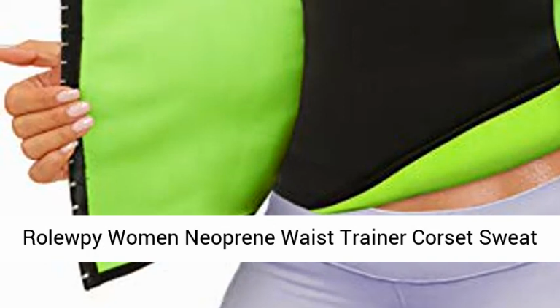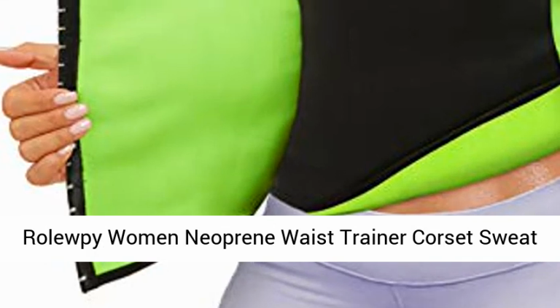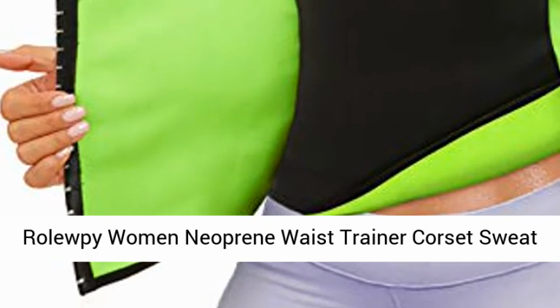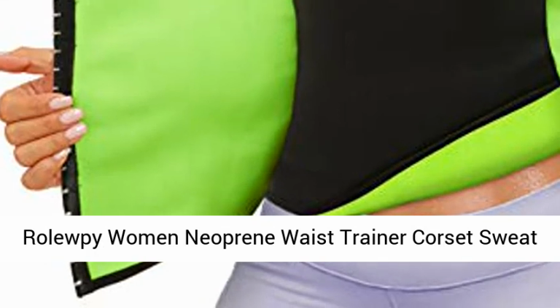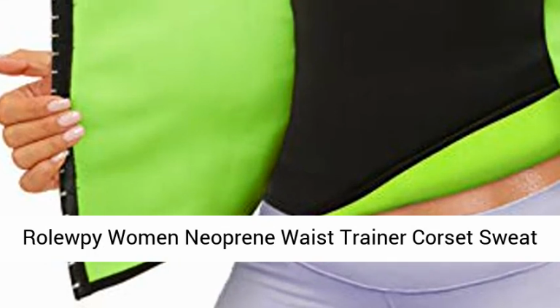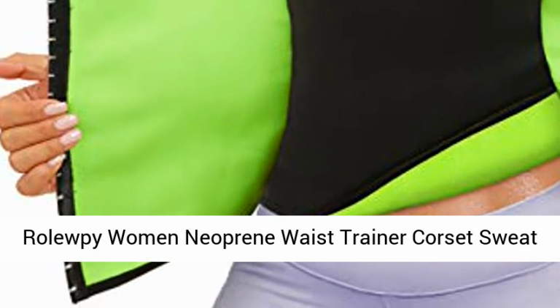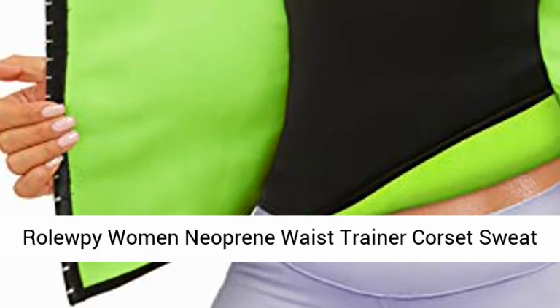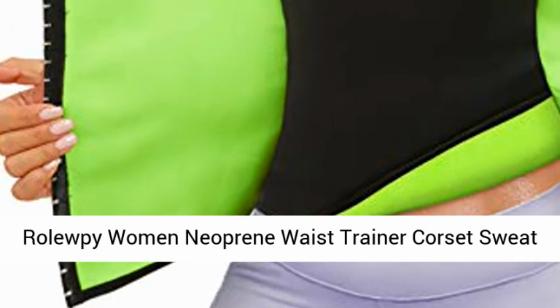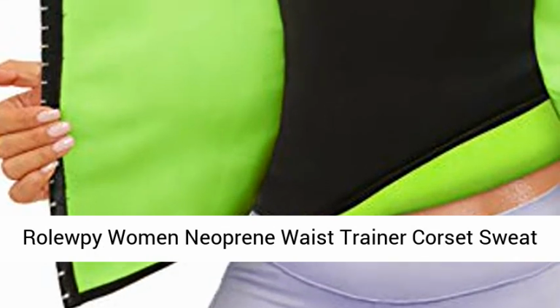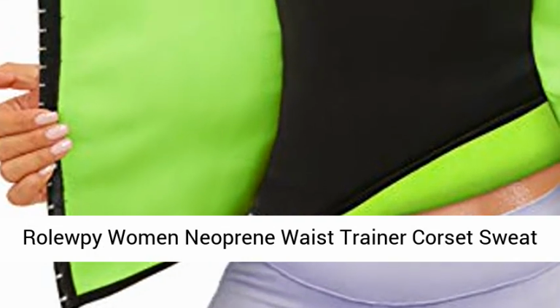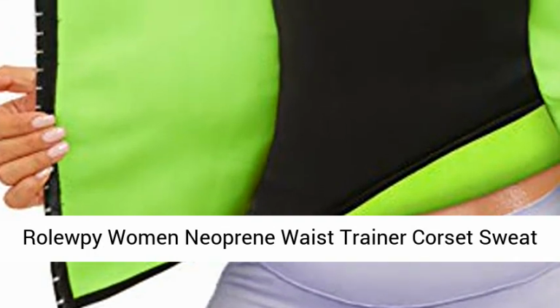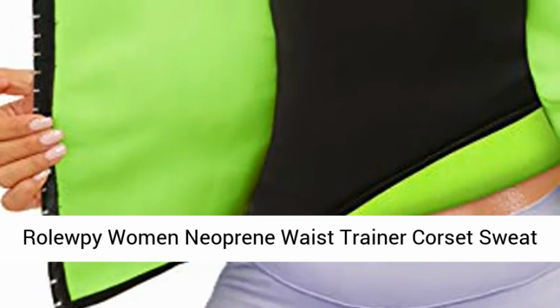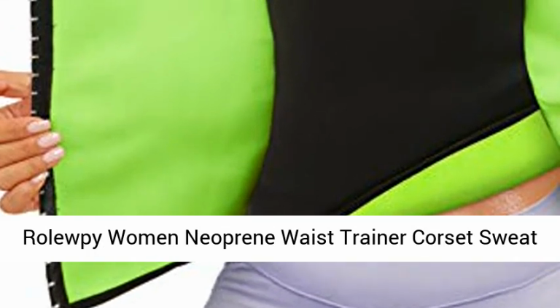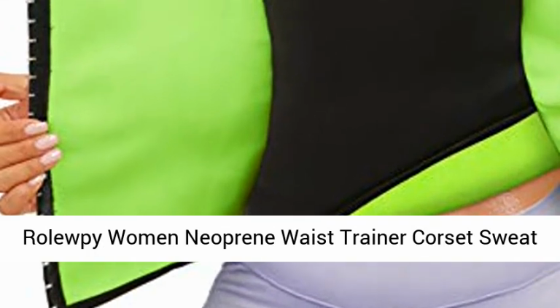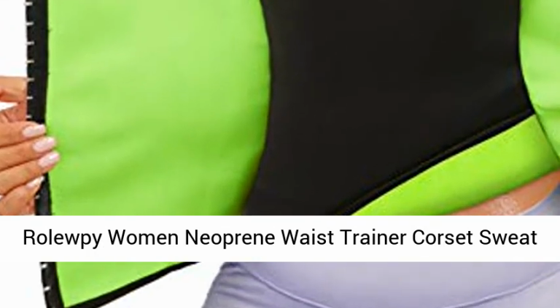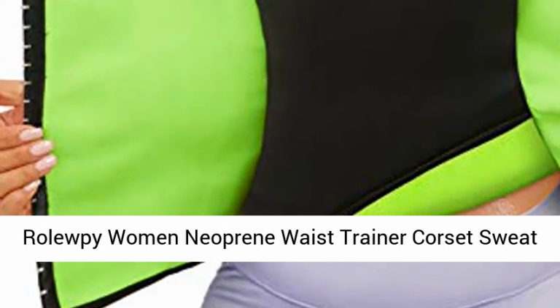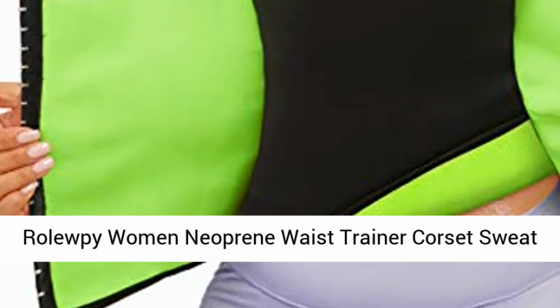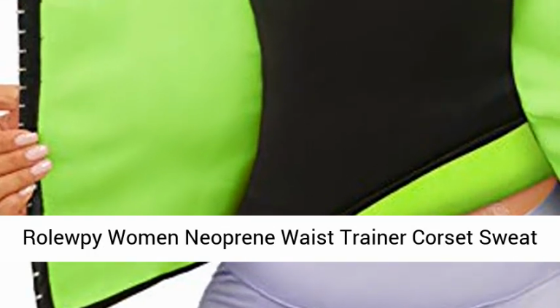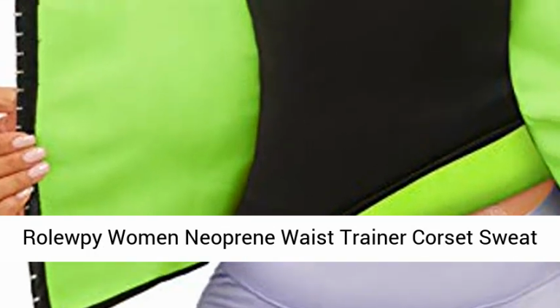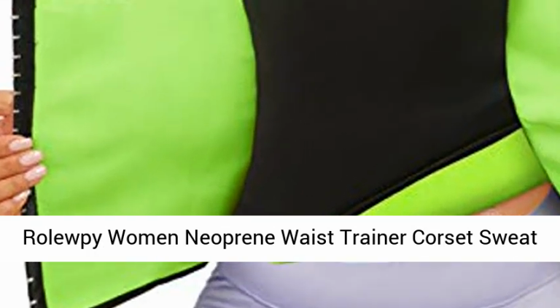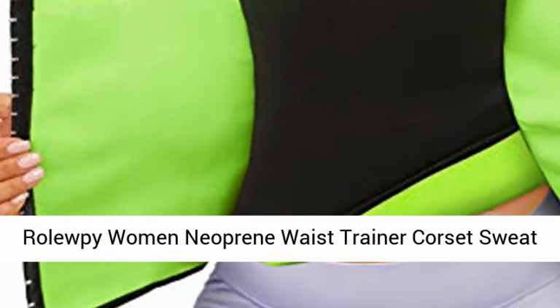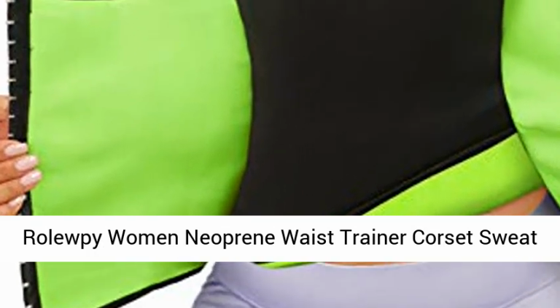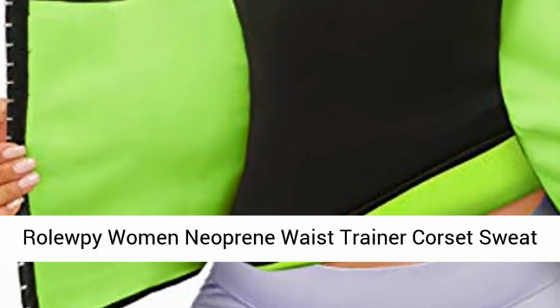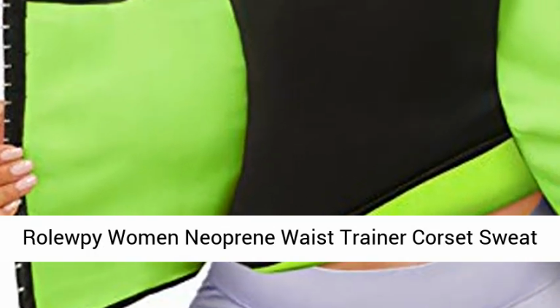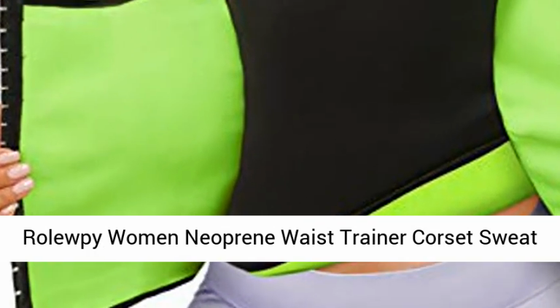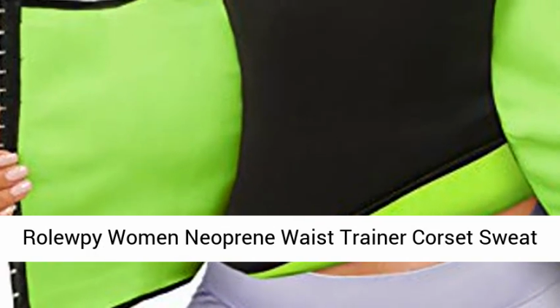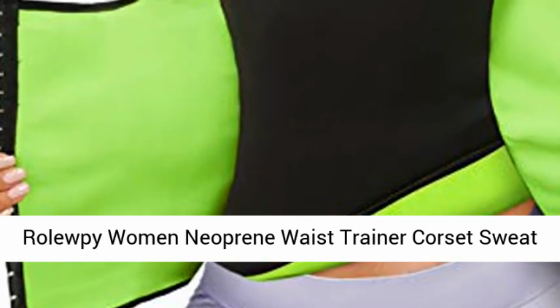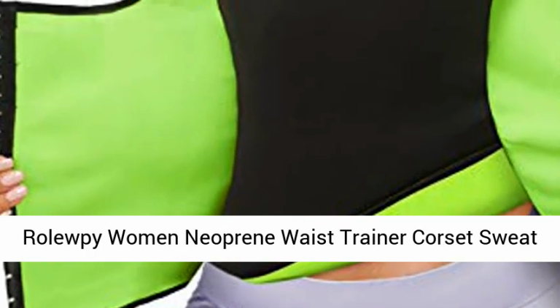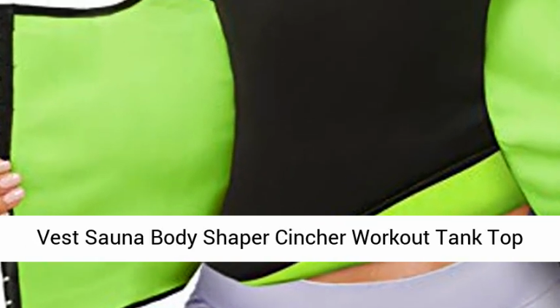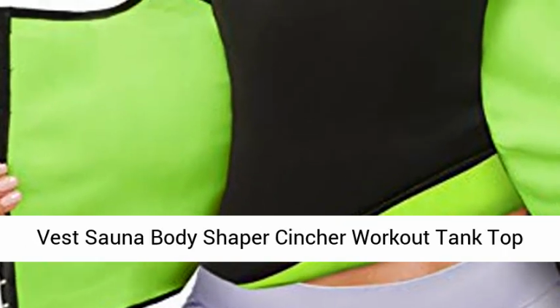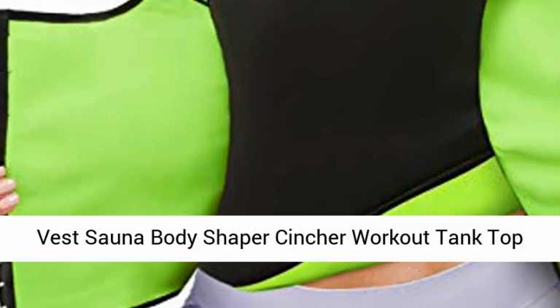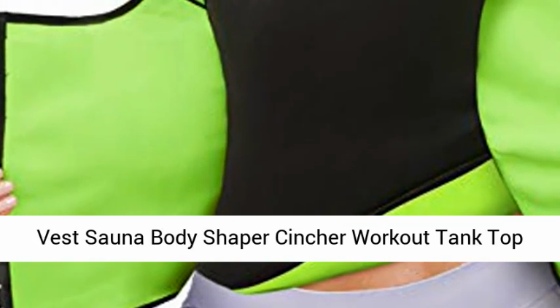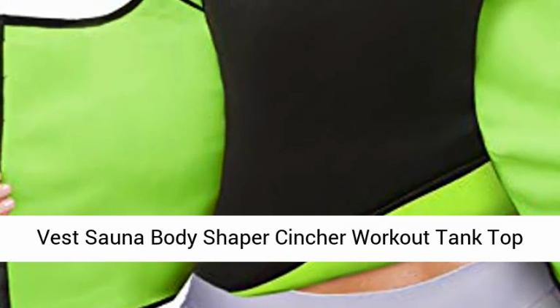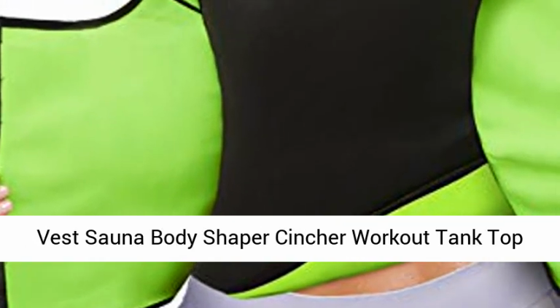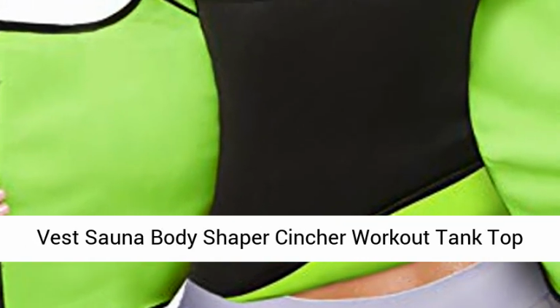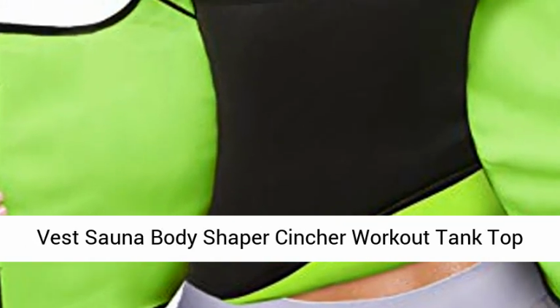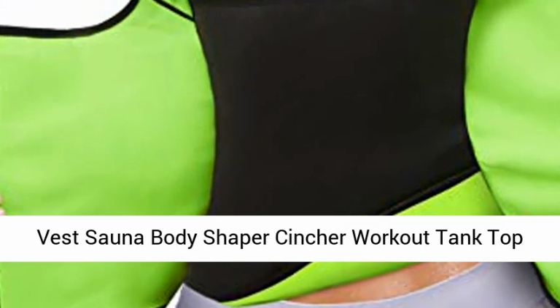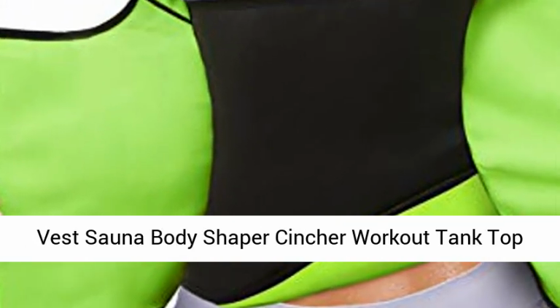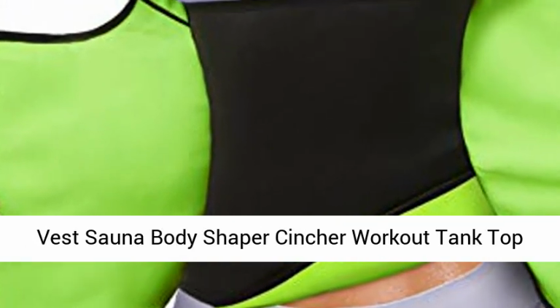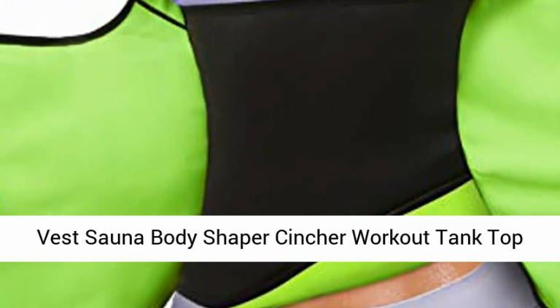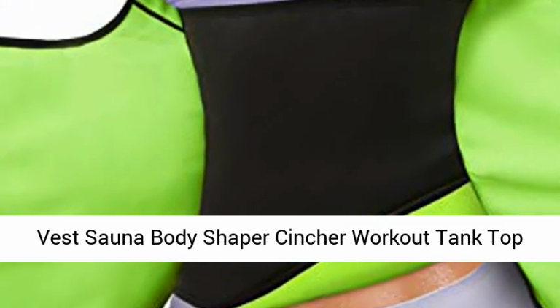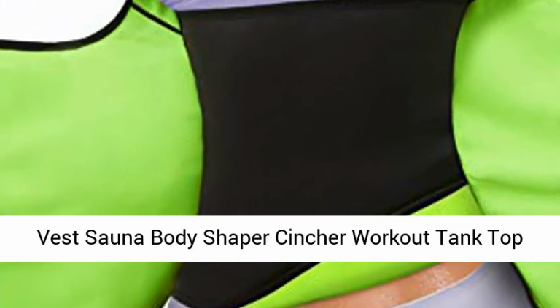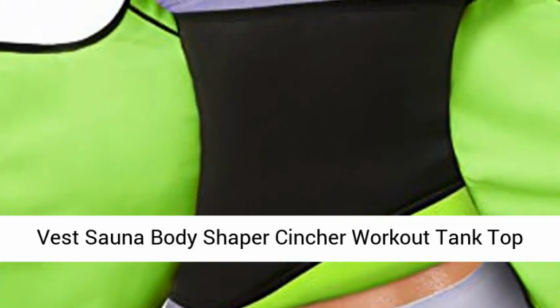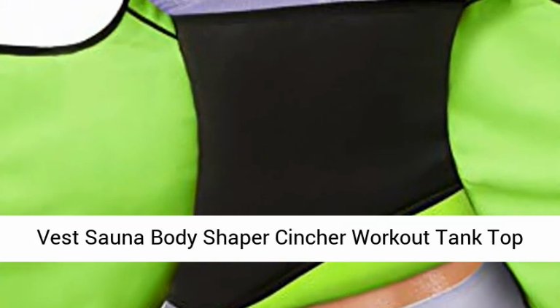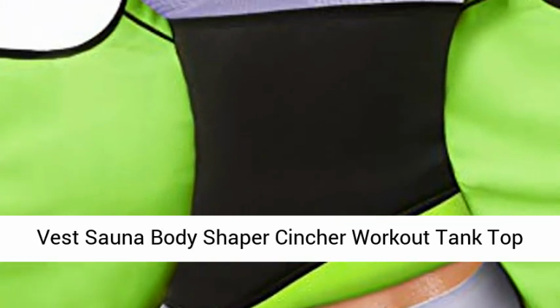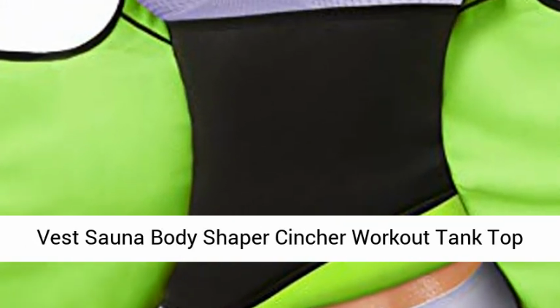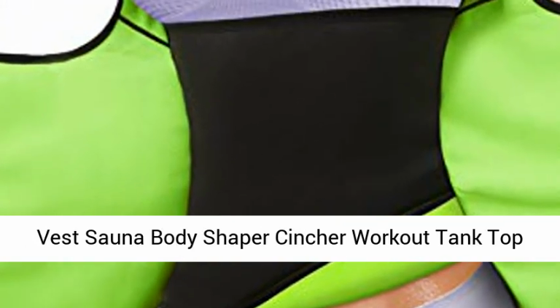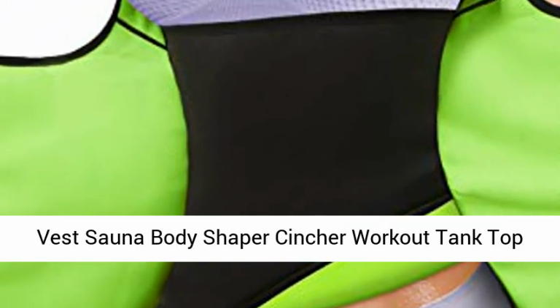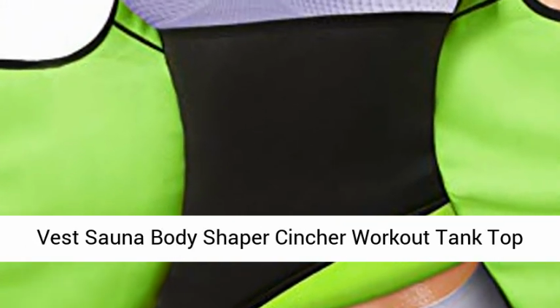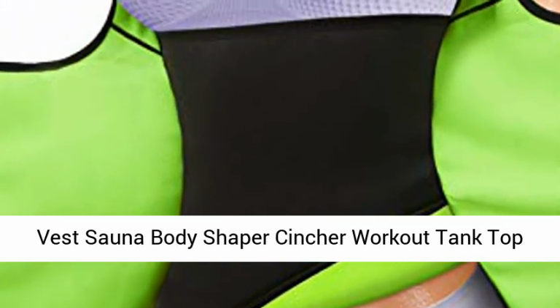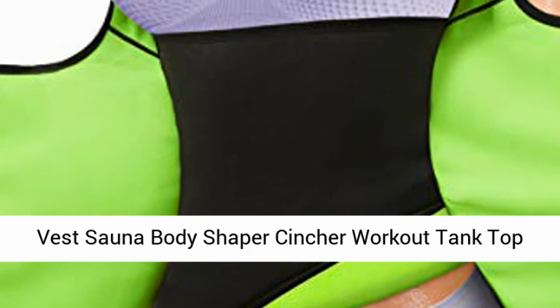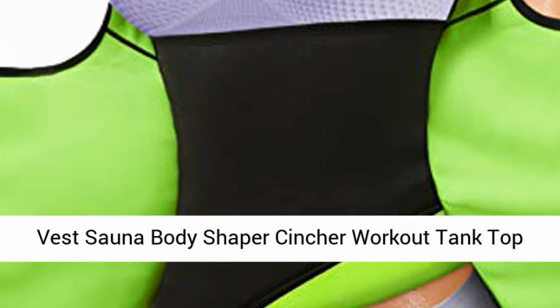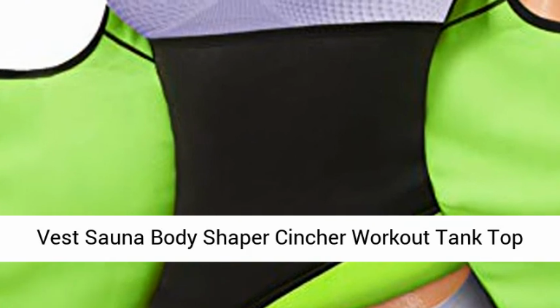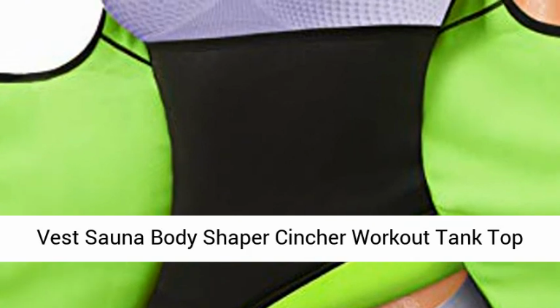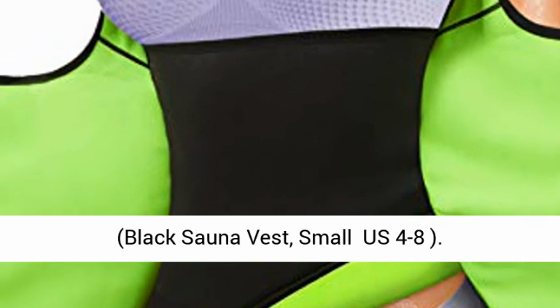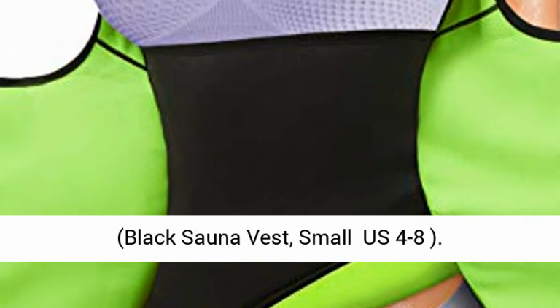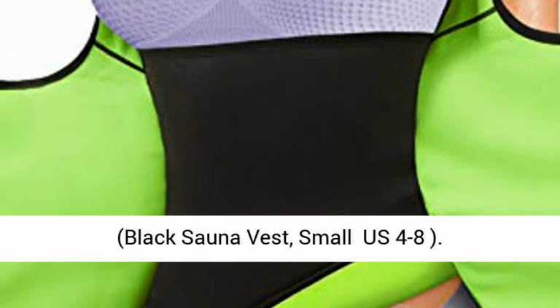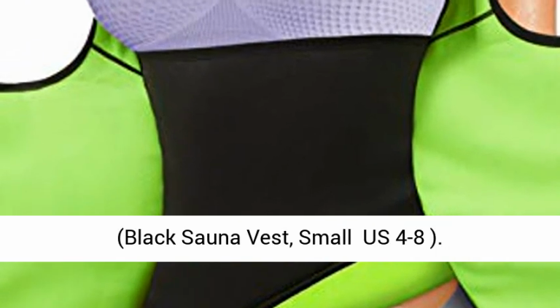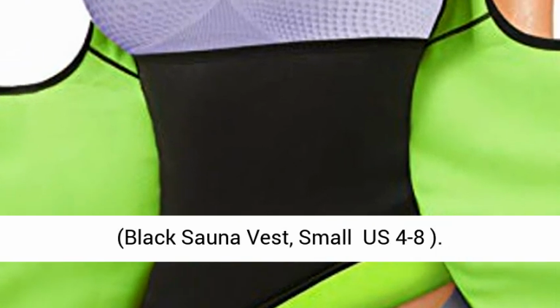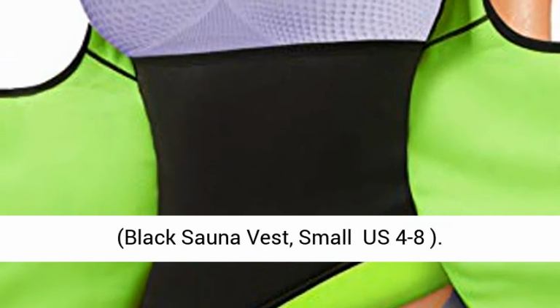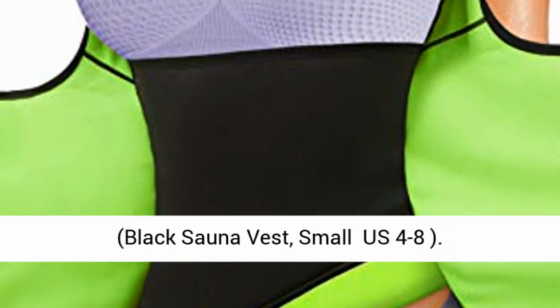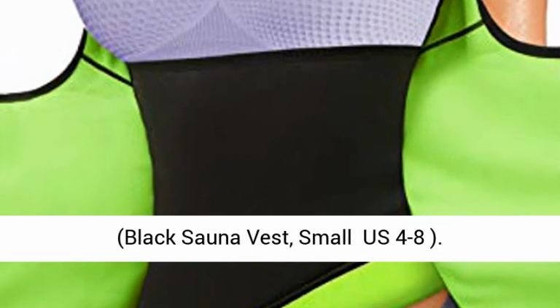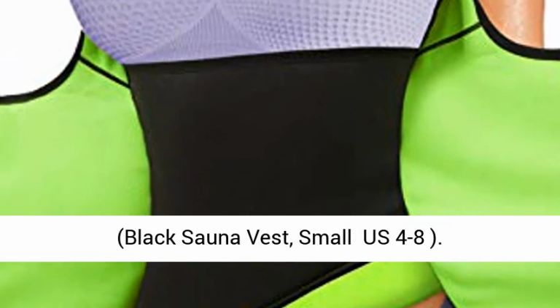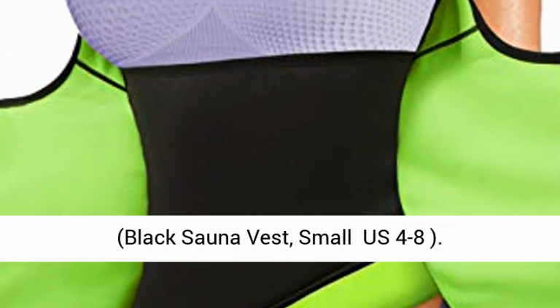Rollopy Women Neoprene Waist Trainer Corset Sweat Vest Sauna Body Shaper Cinture Workout Tank Top, Black Sauna Vest.